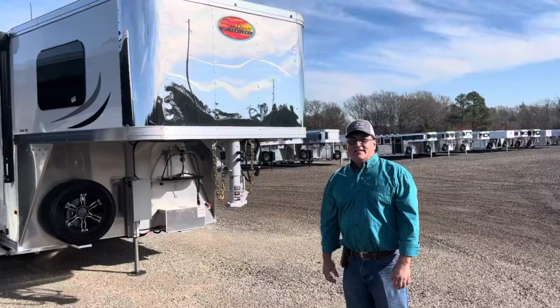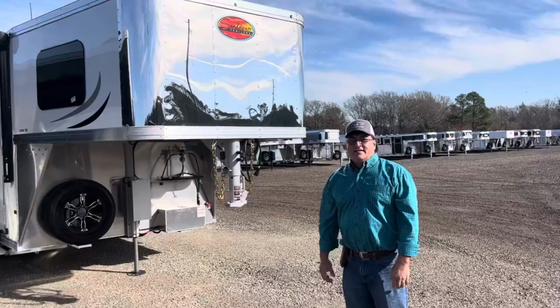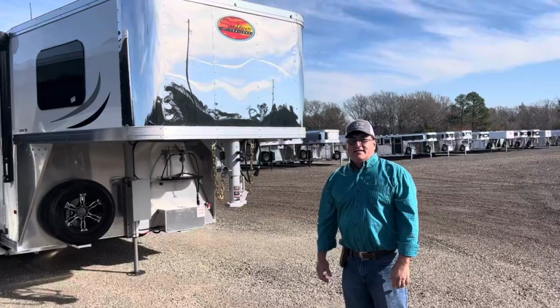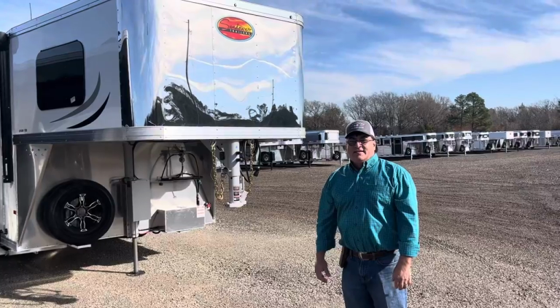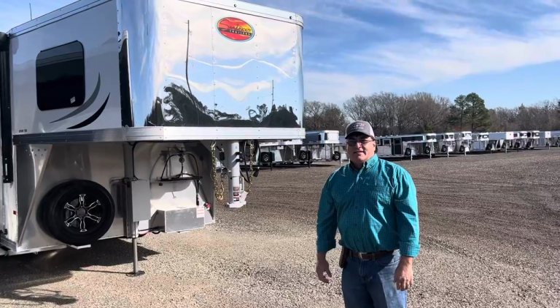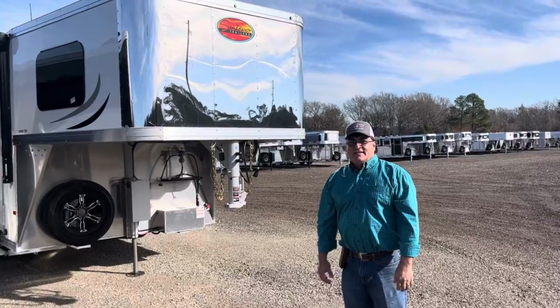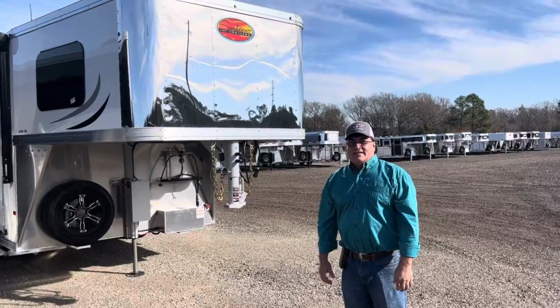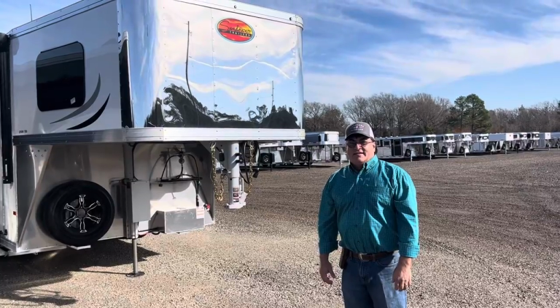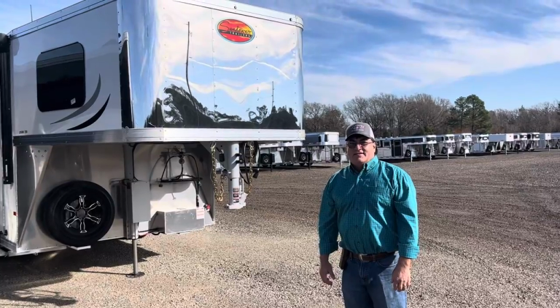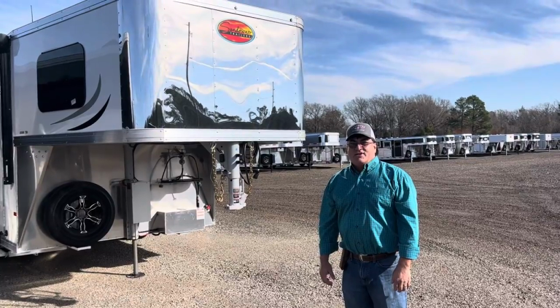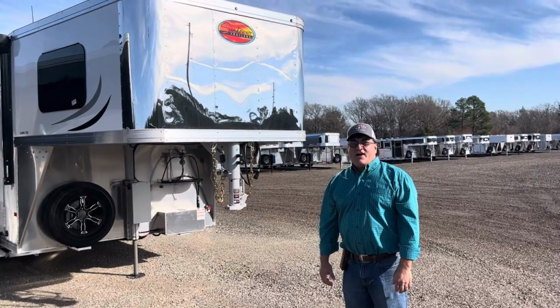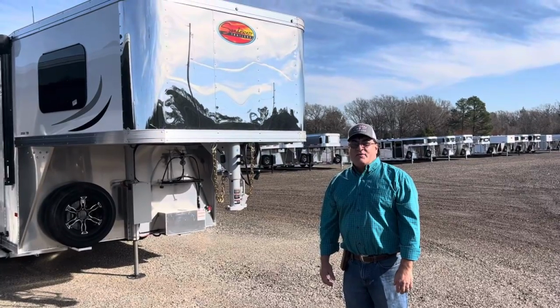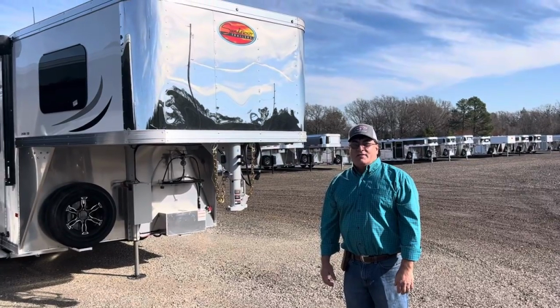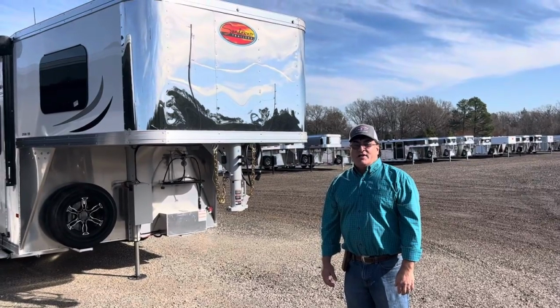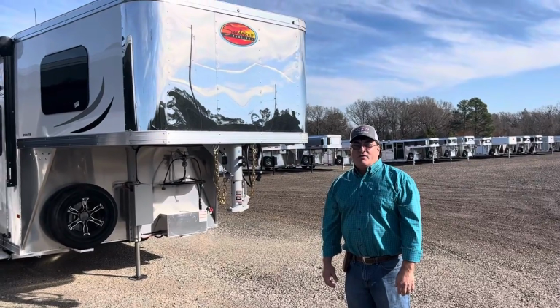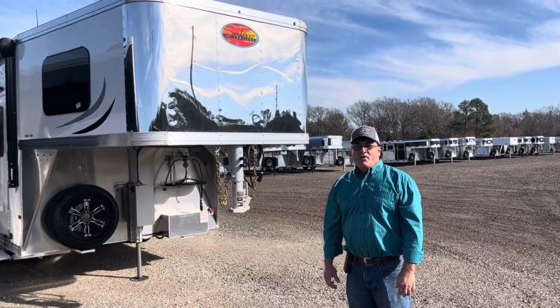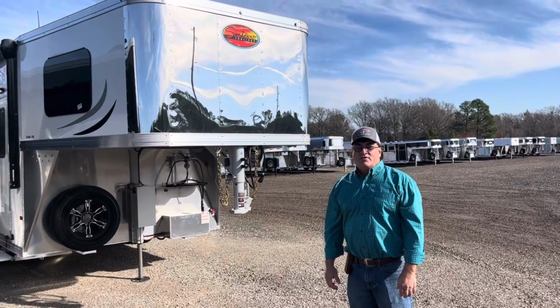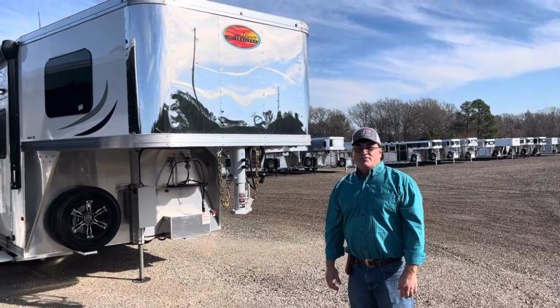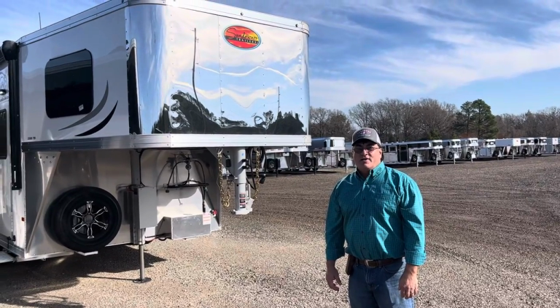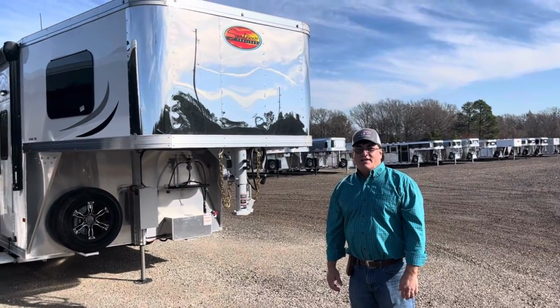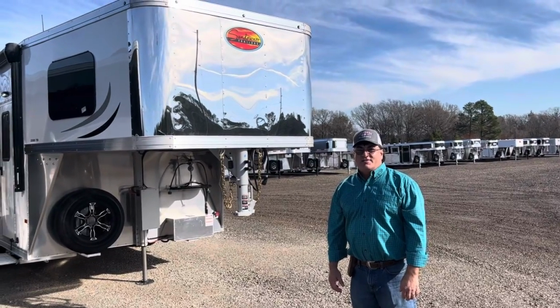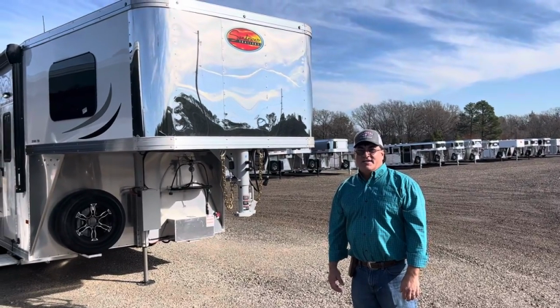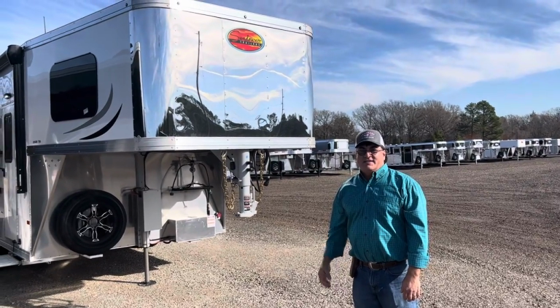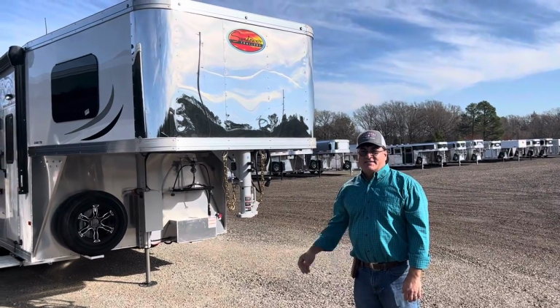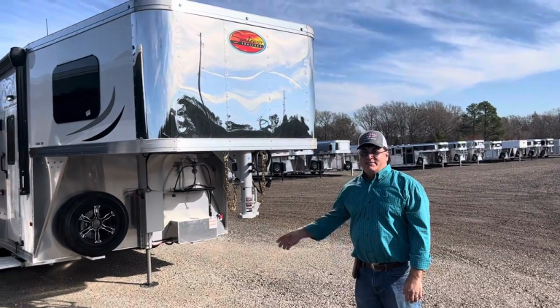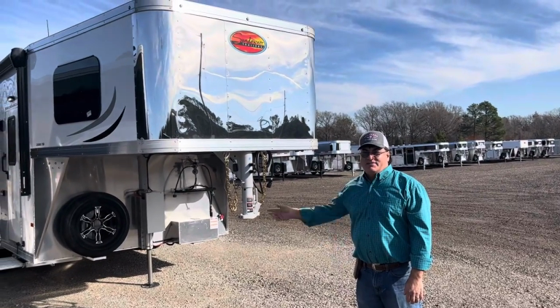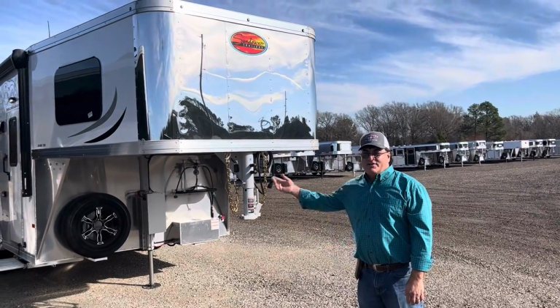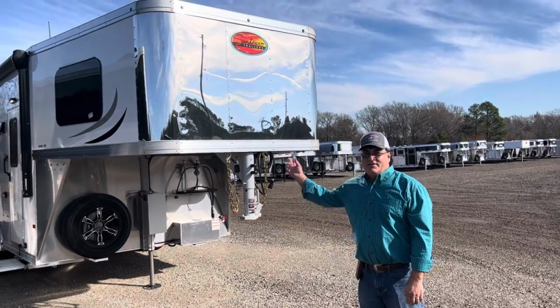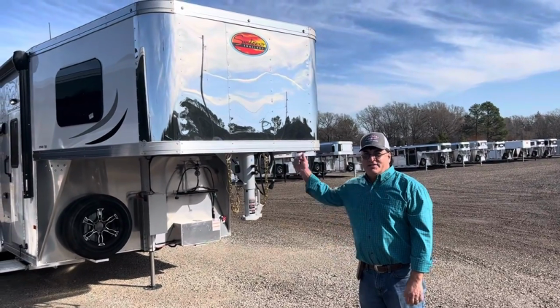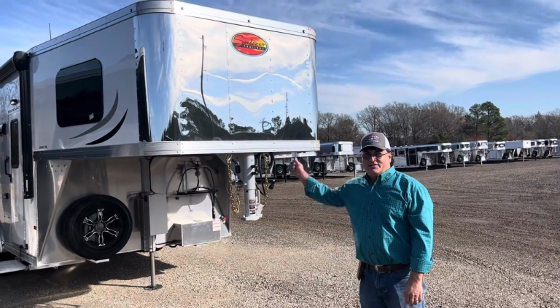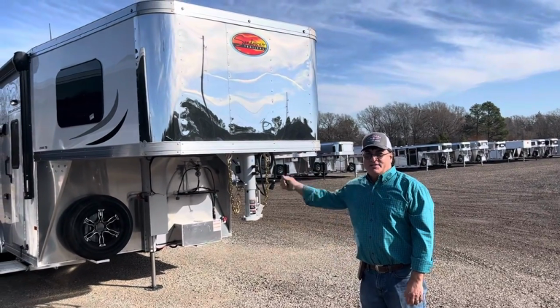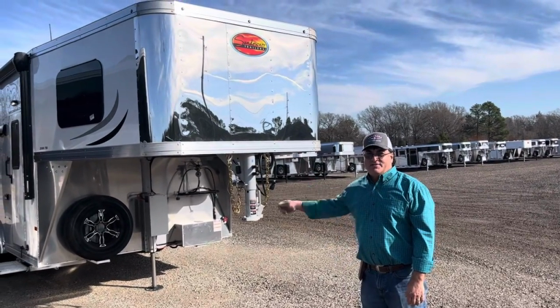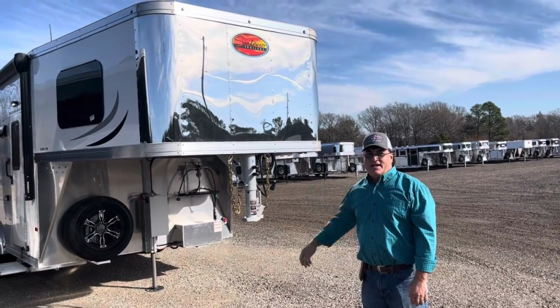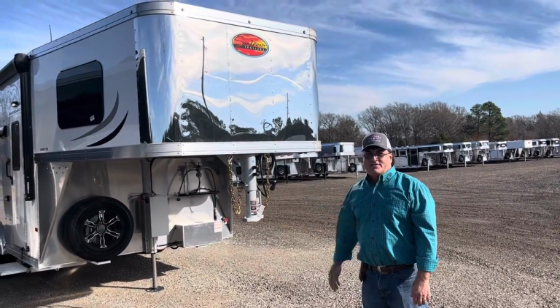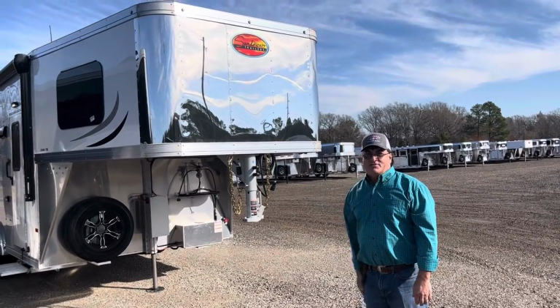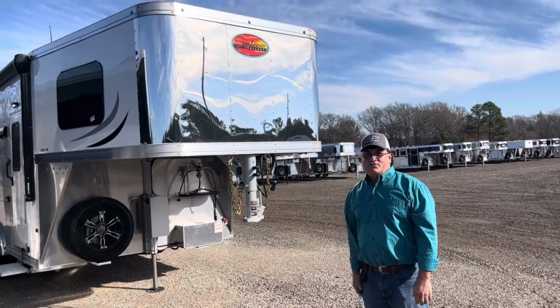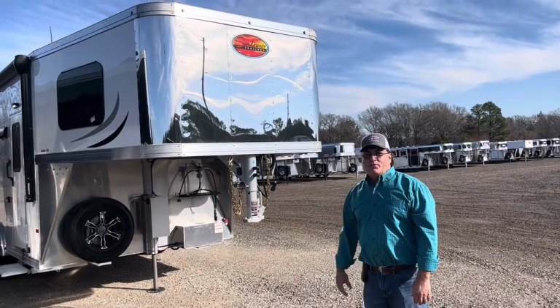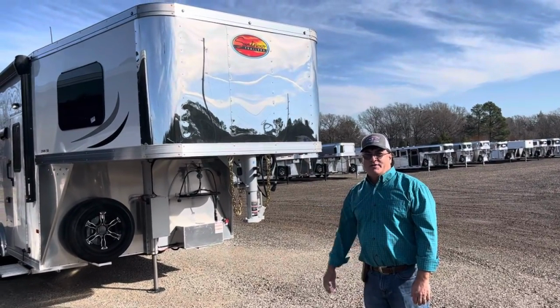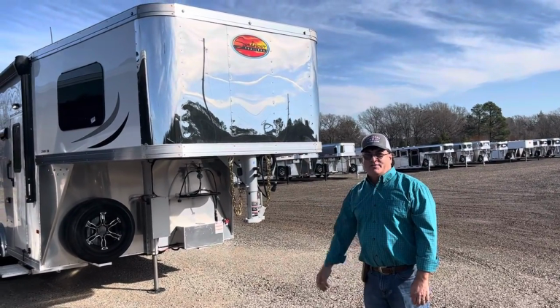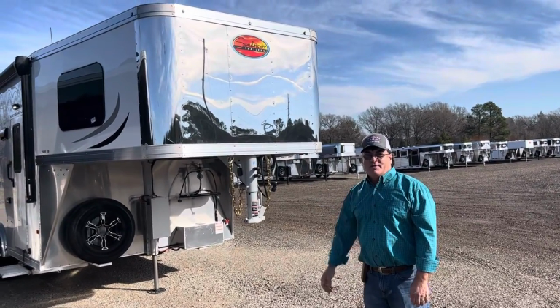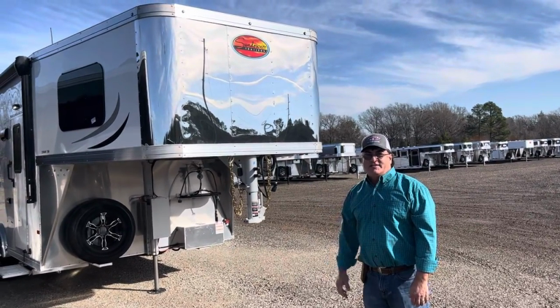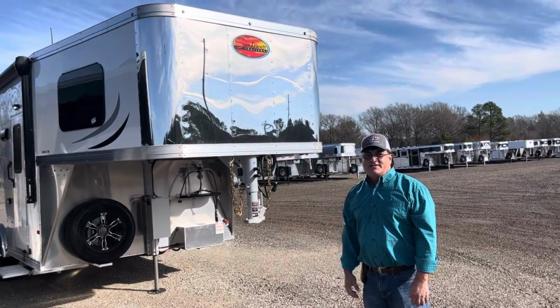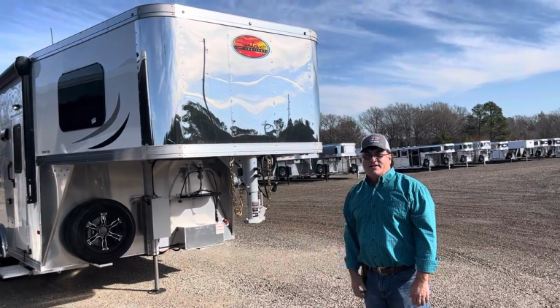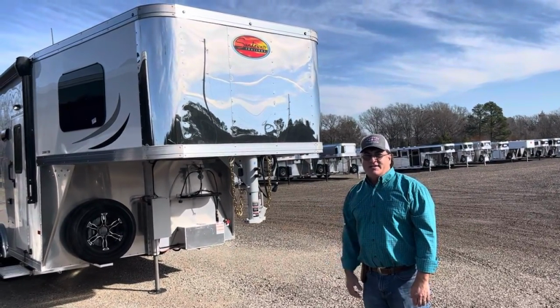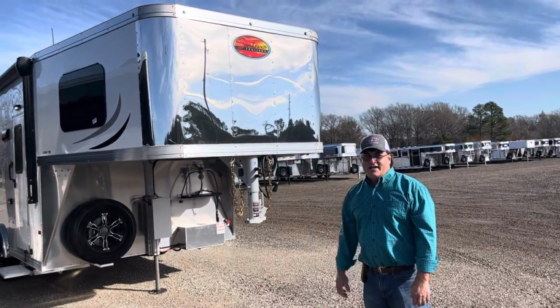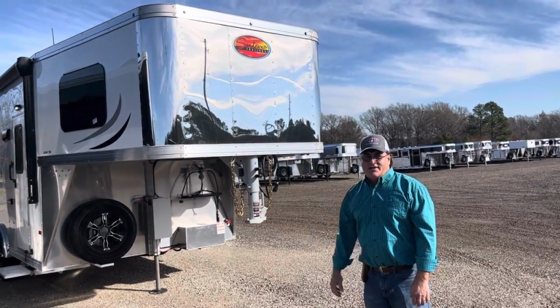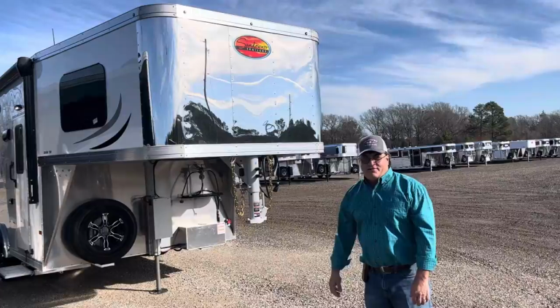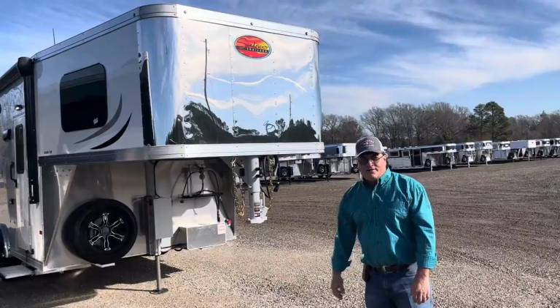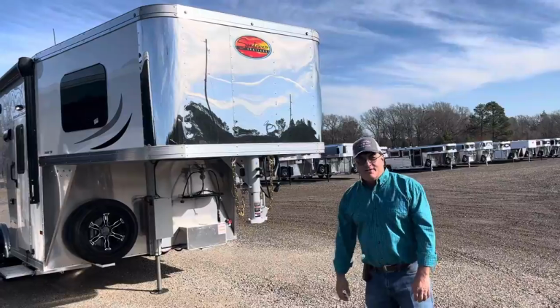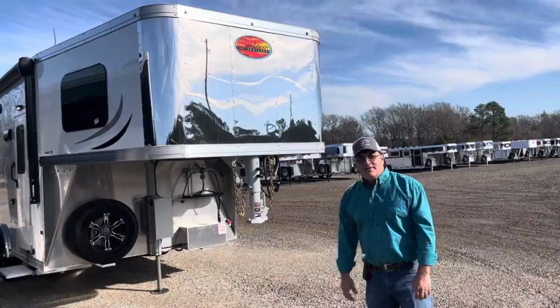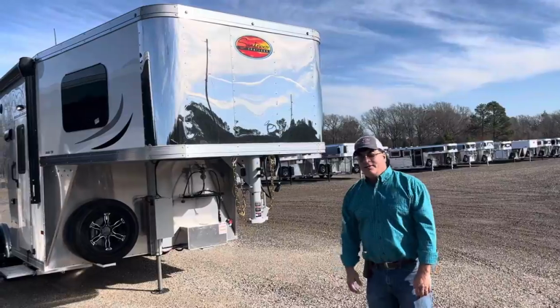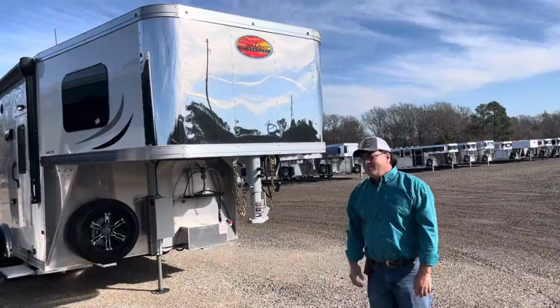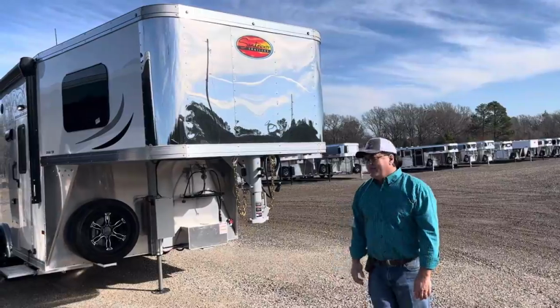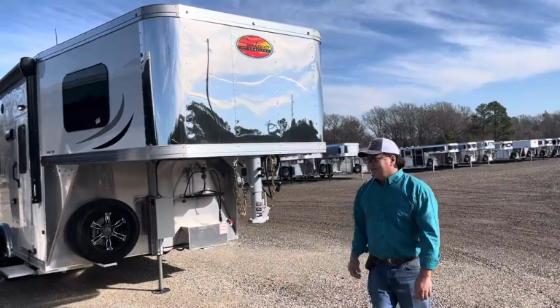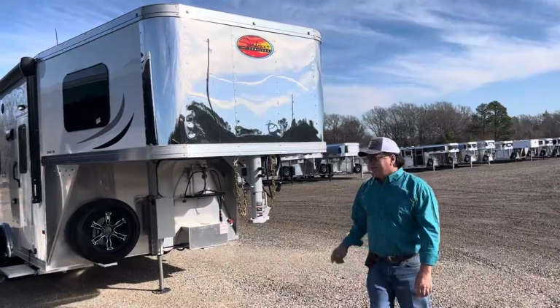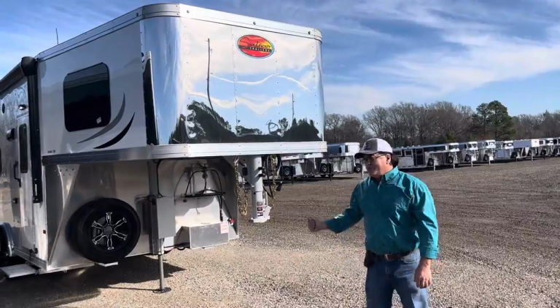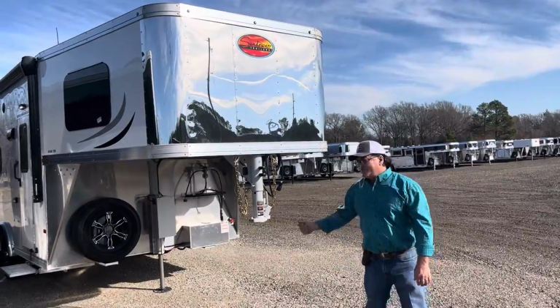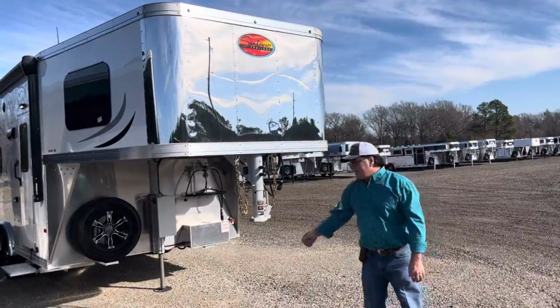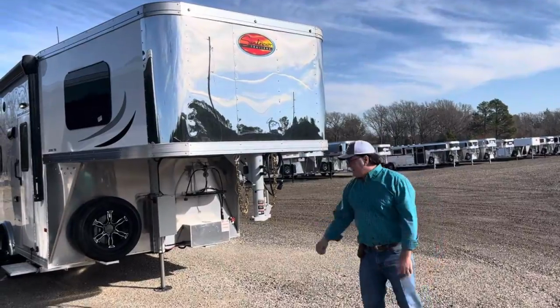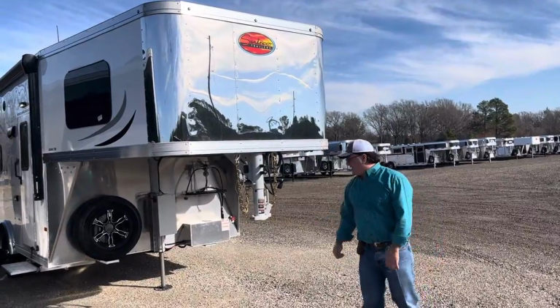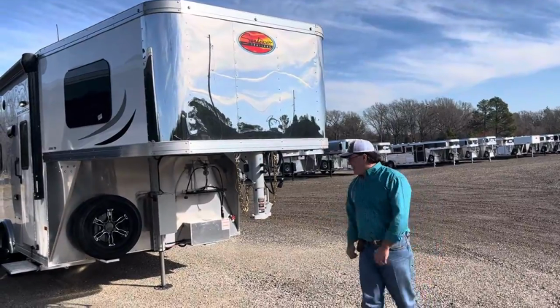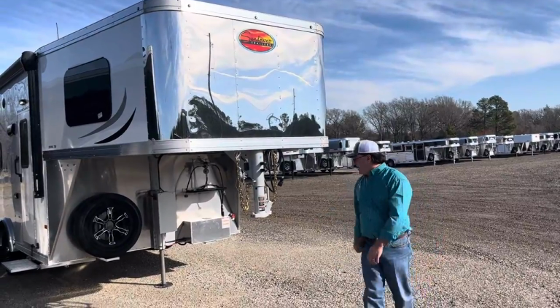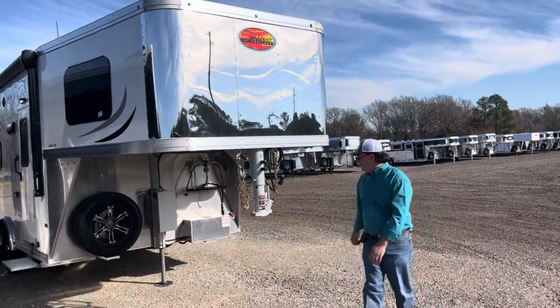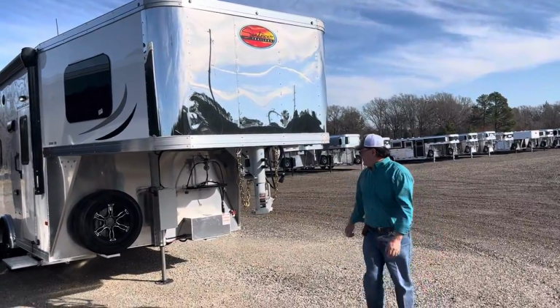This is John with Longhorn Trailer Sales. Let me show you this 2023 Sundowner Gooseneck Camper.